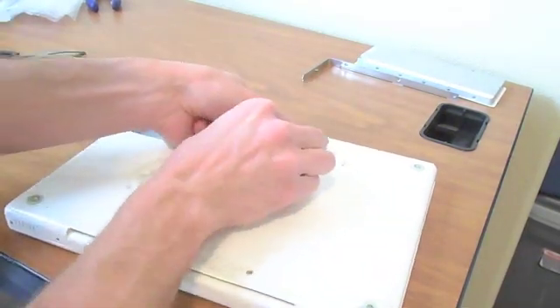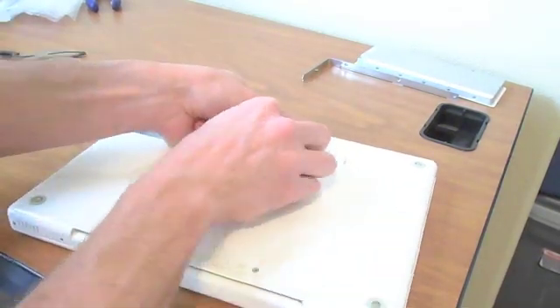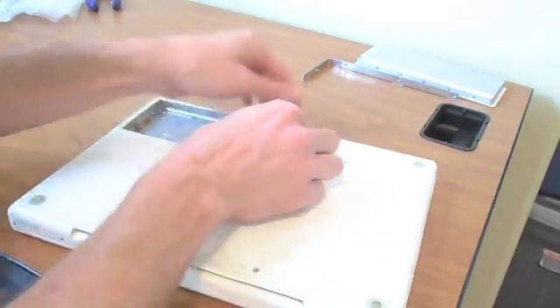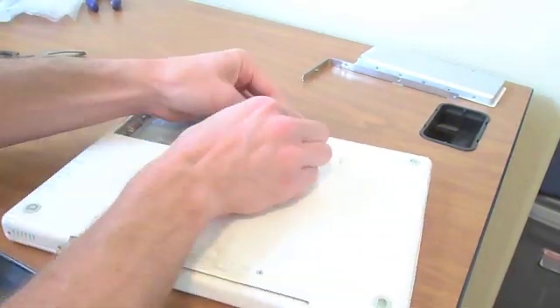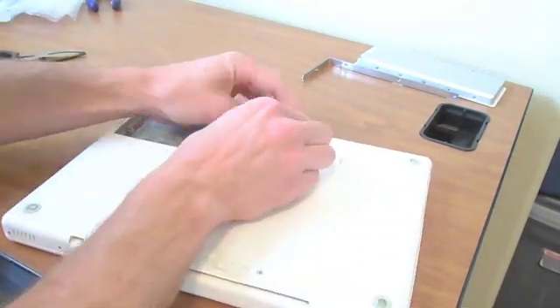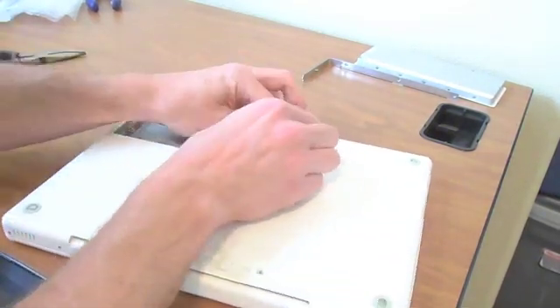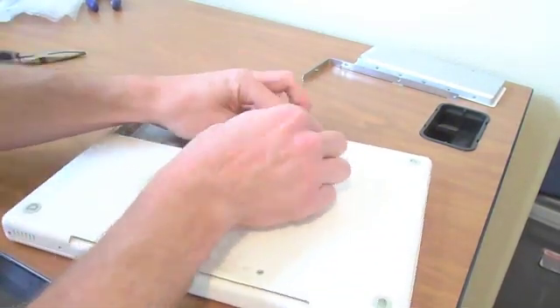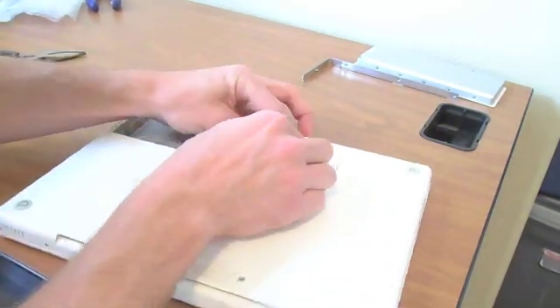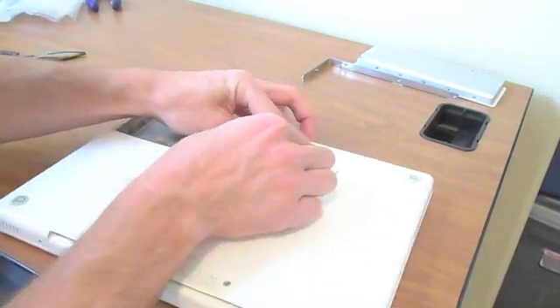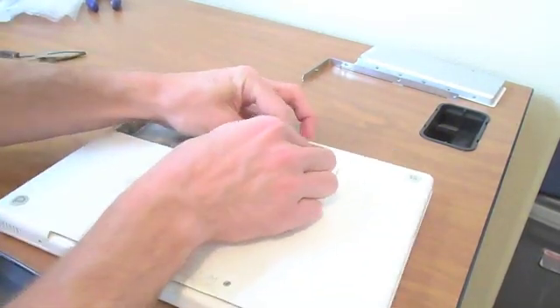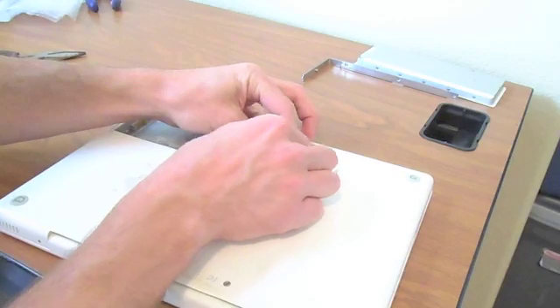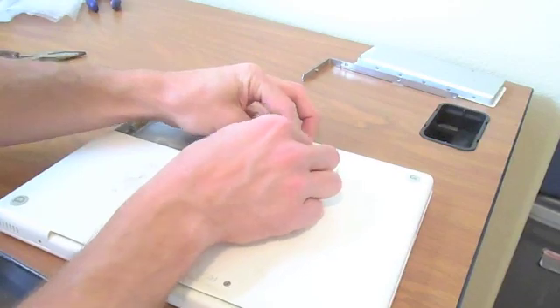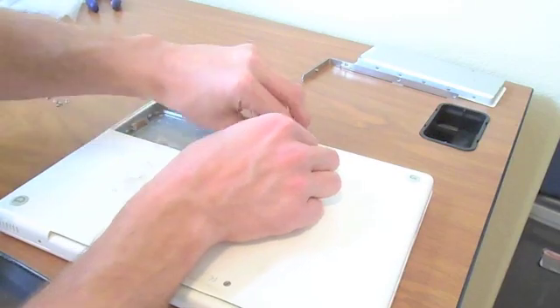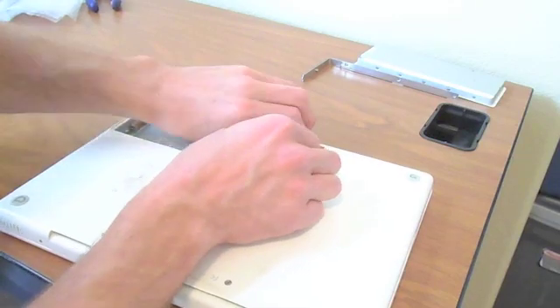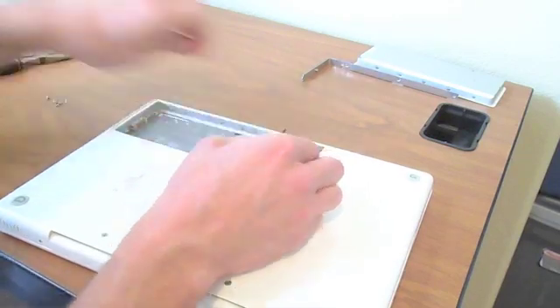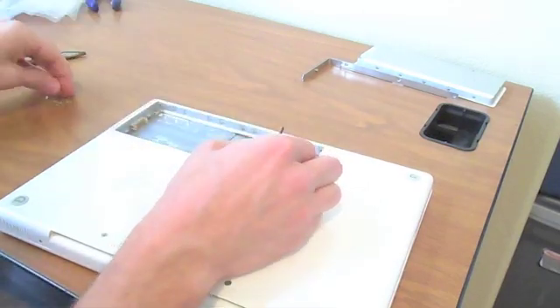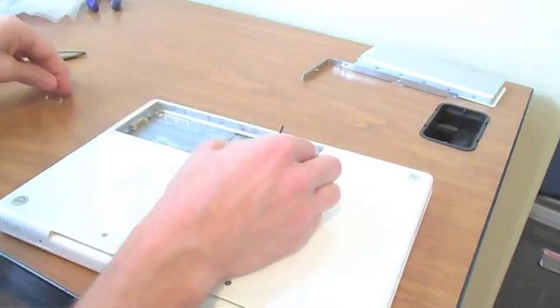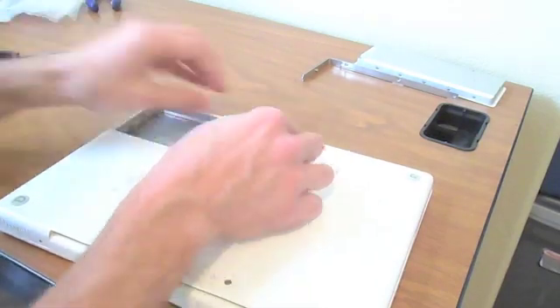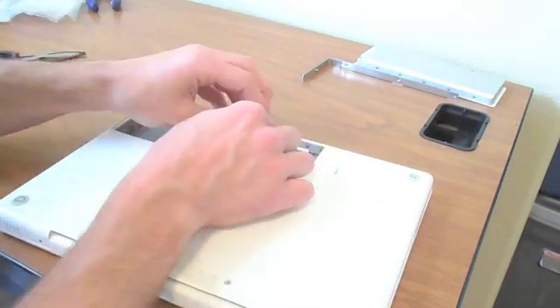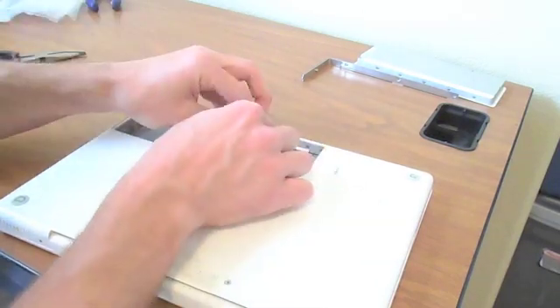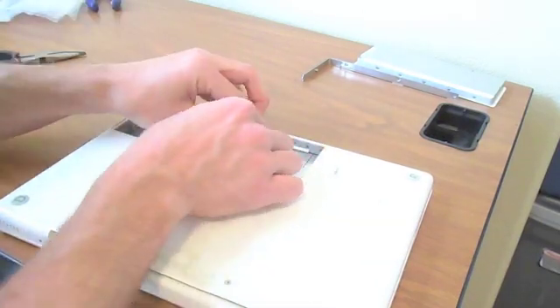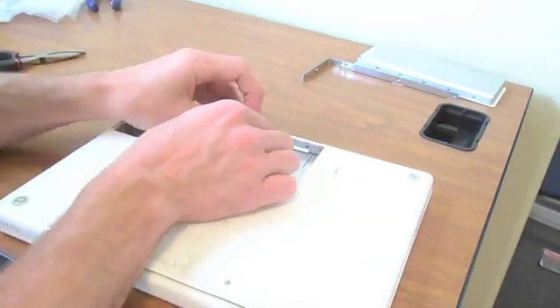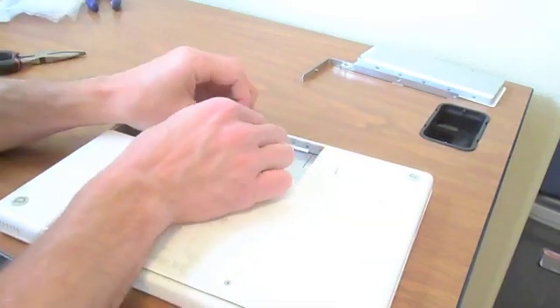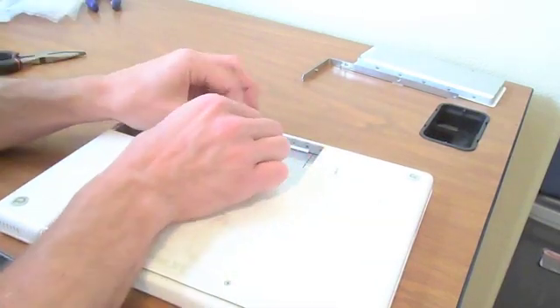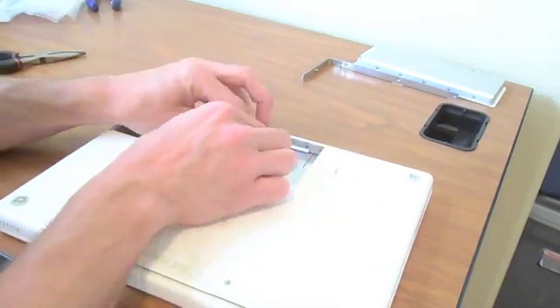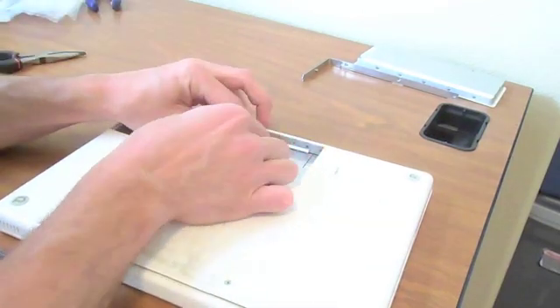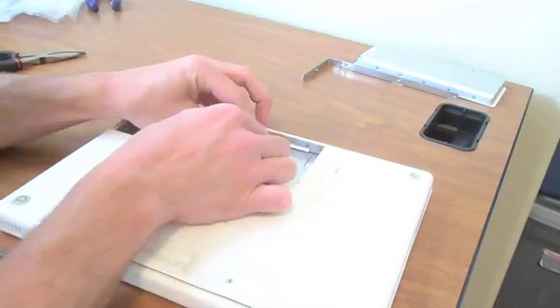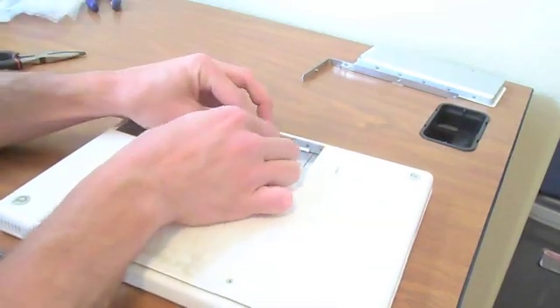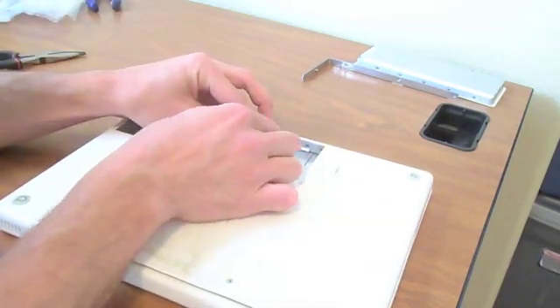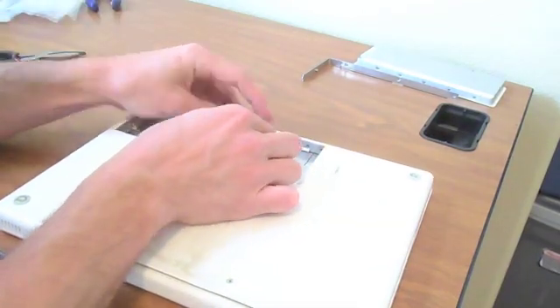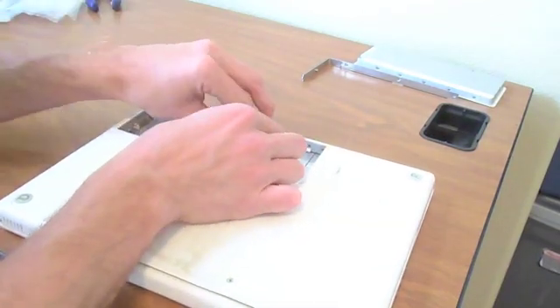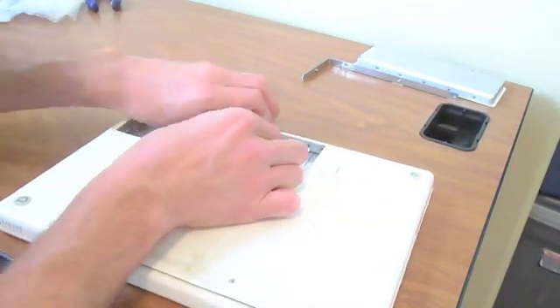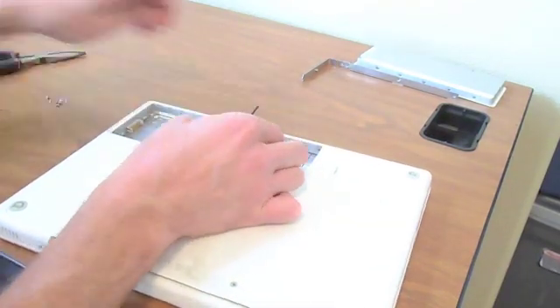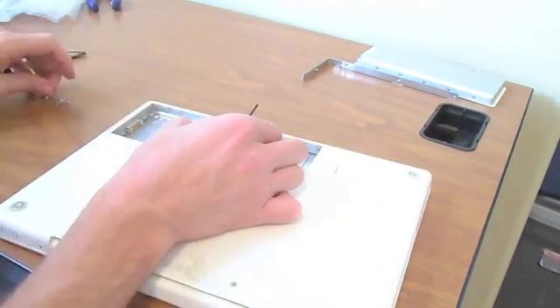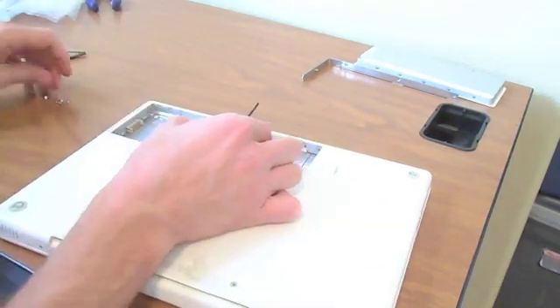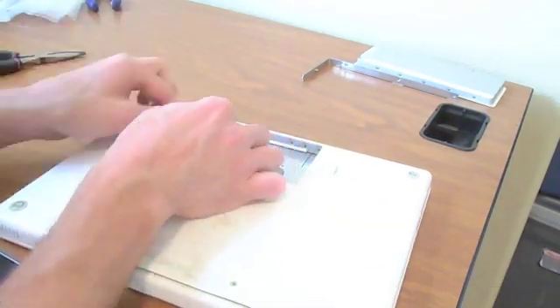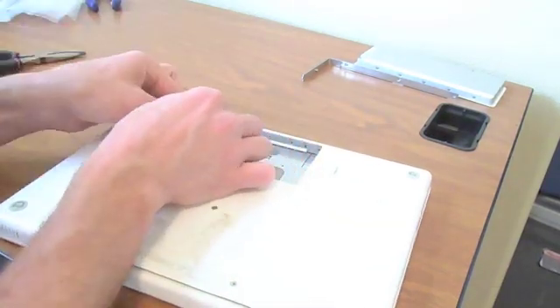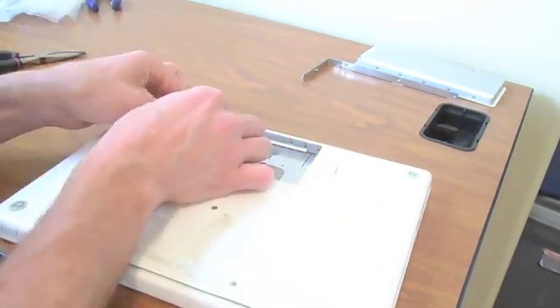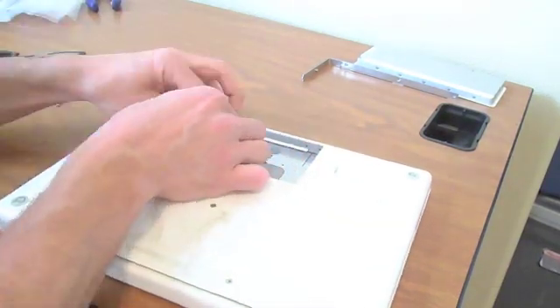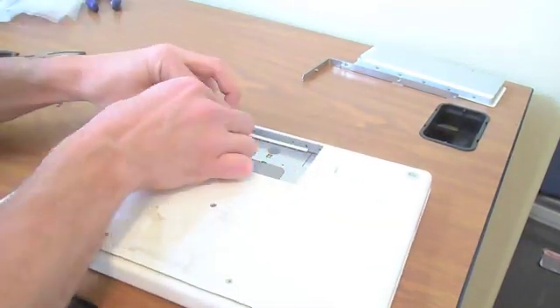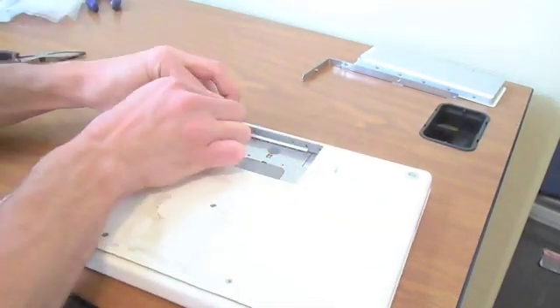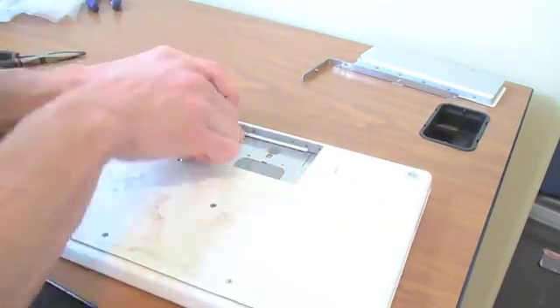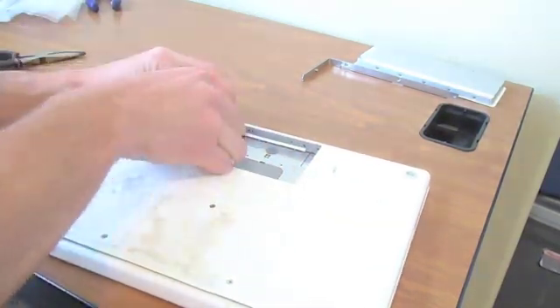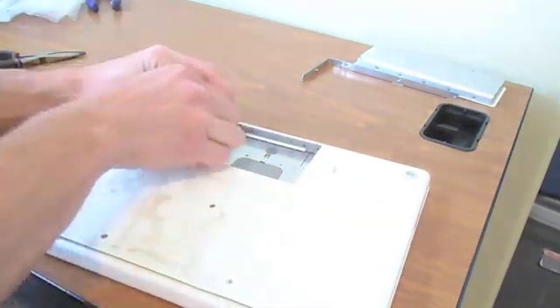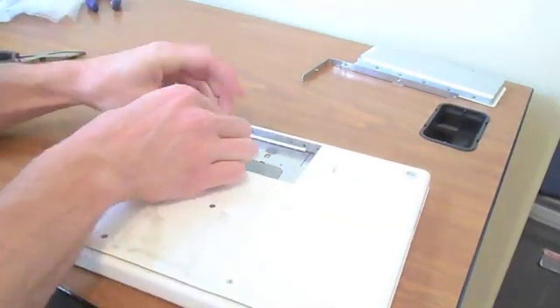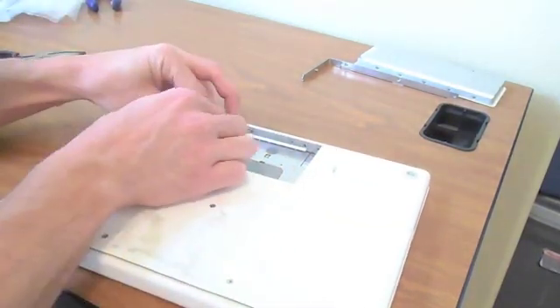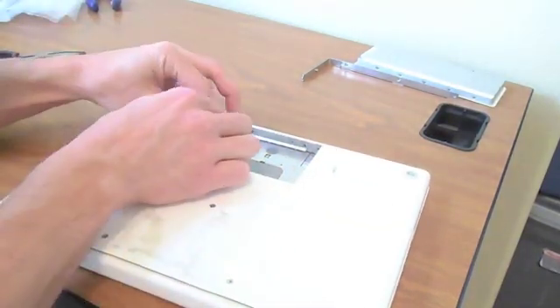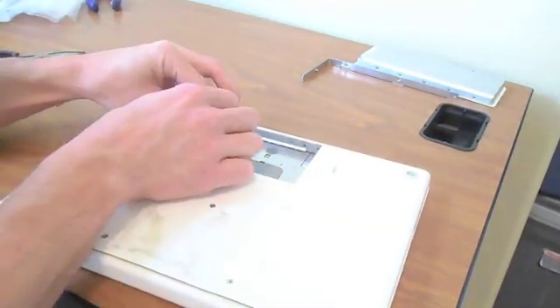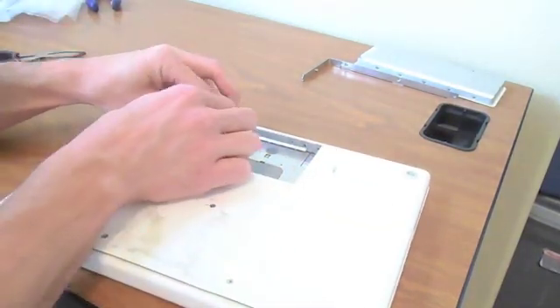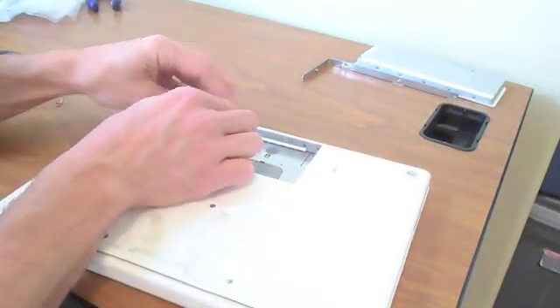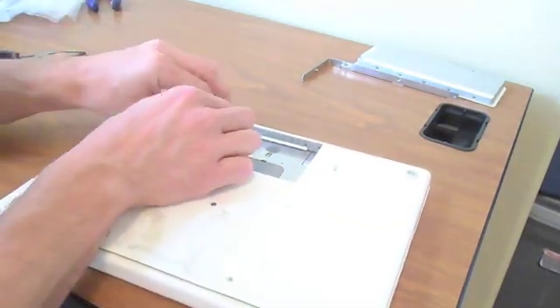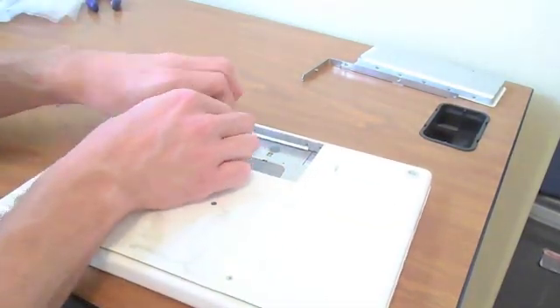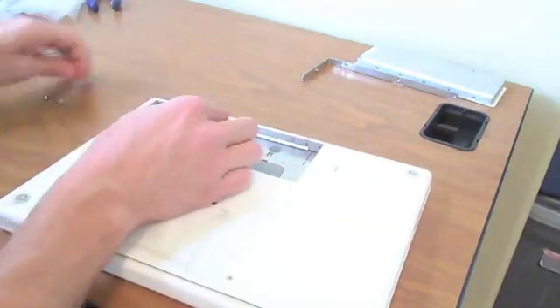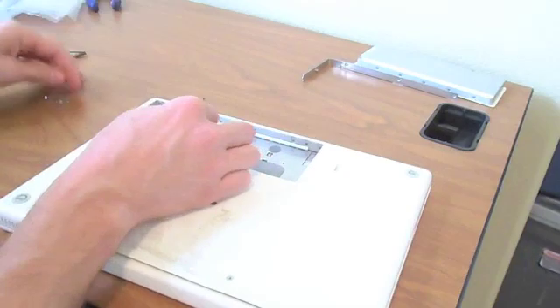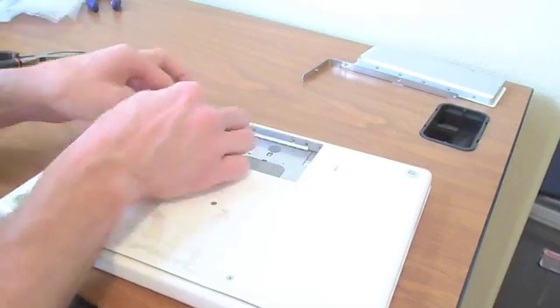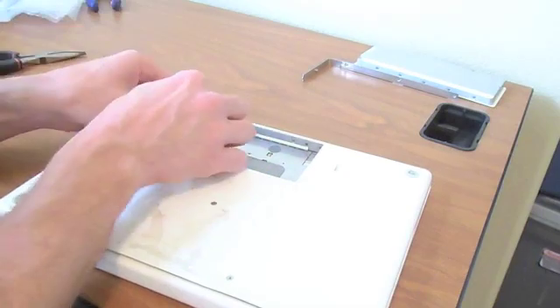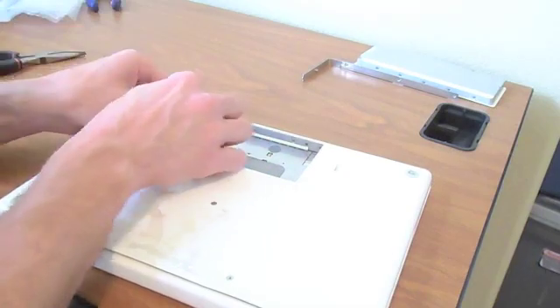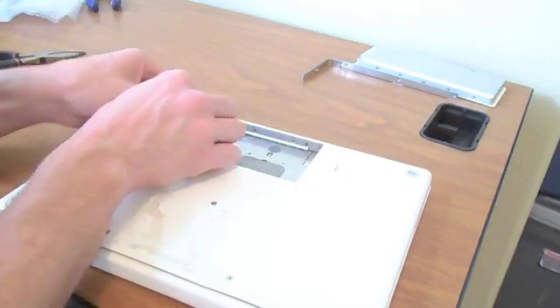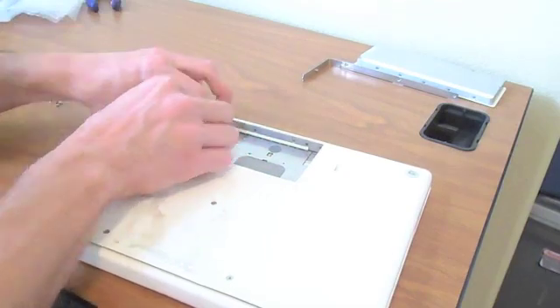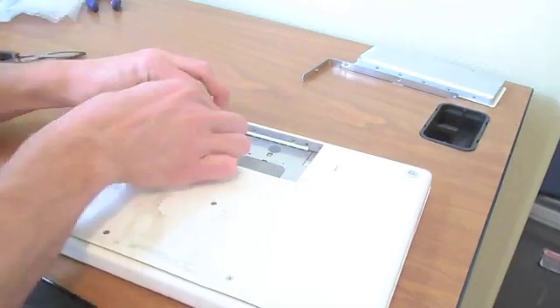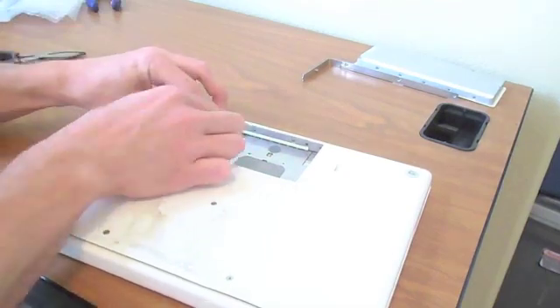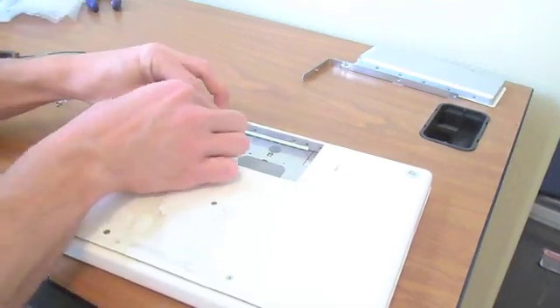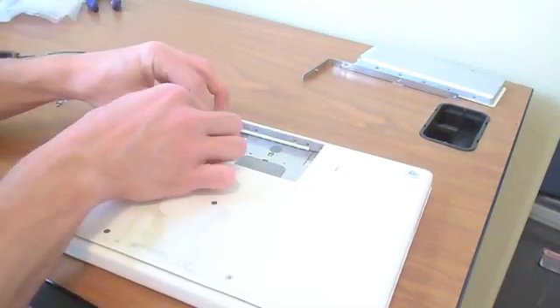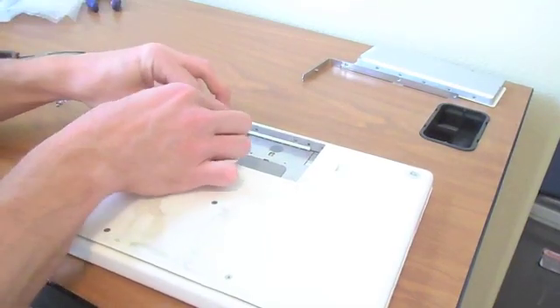Make sure you label all of your screws so you know exactly where they need to go. I put mine in separate little plastic baggies and marked them.